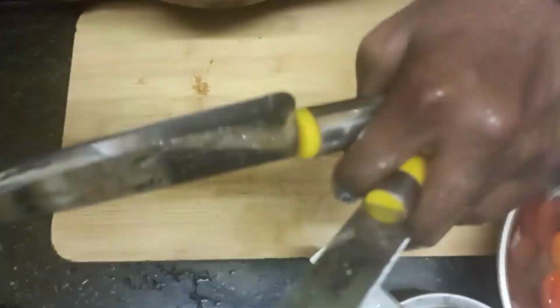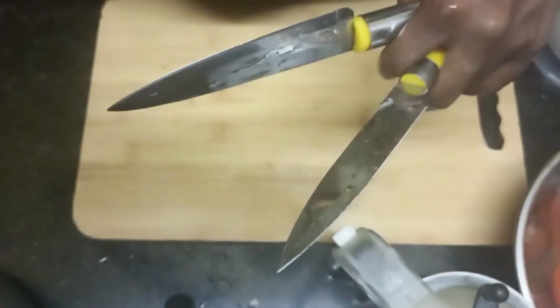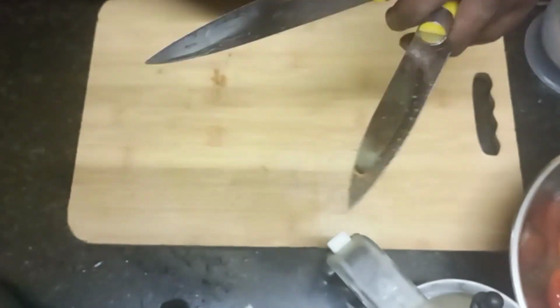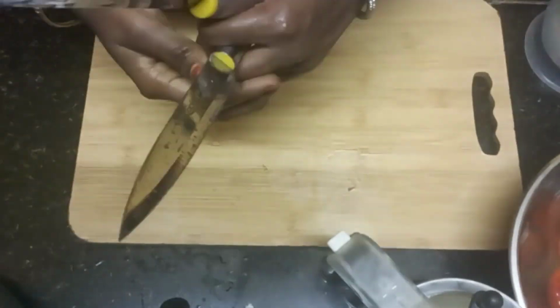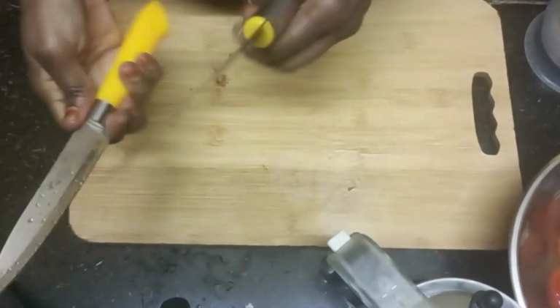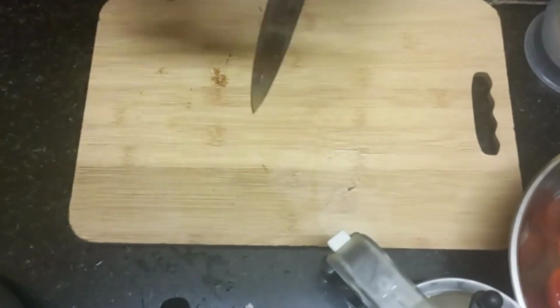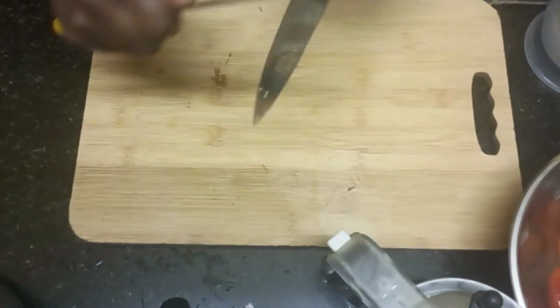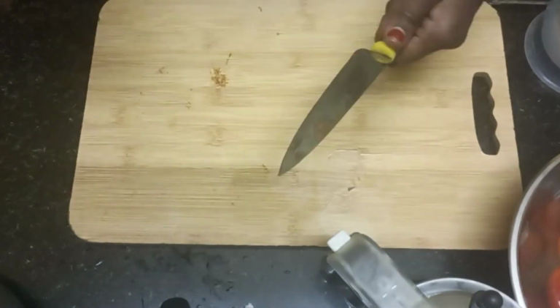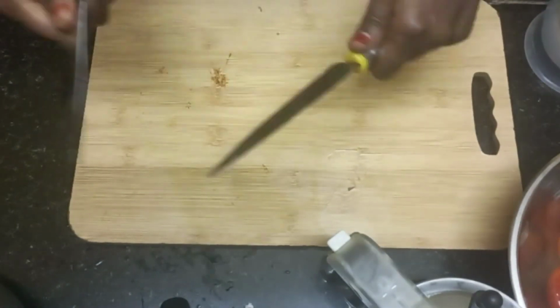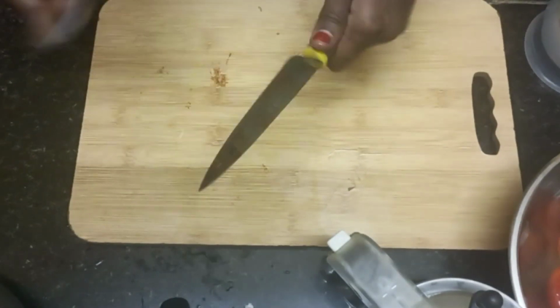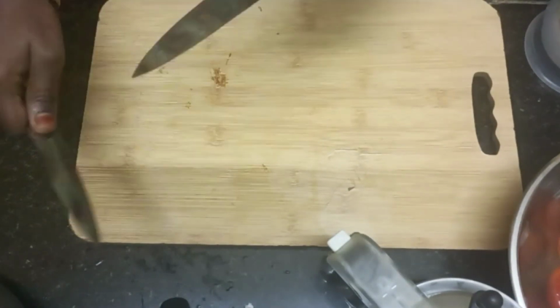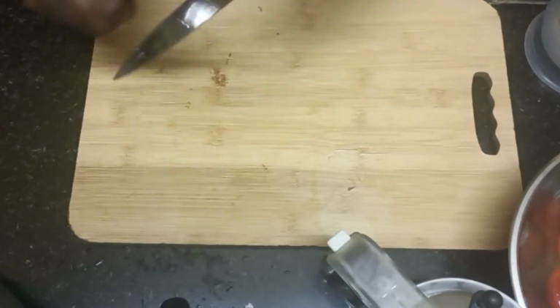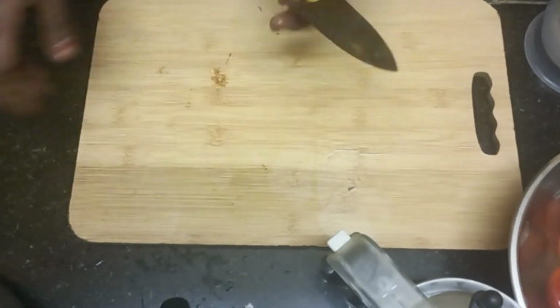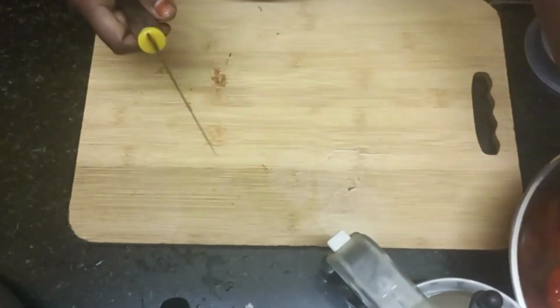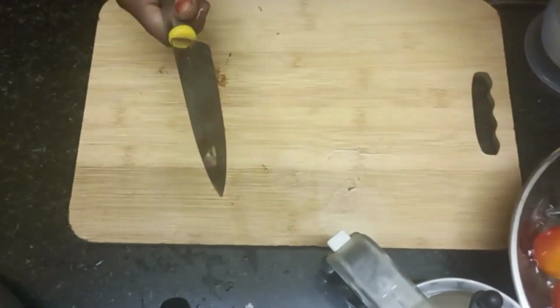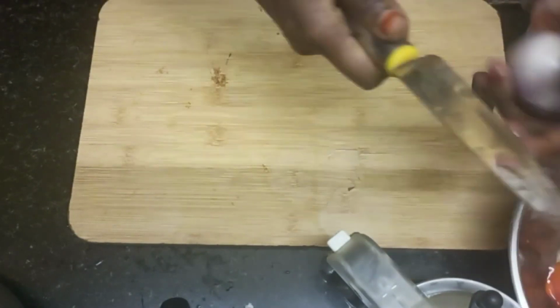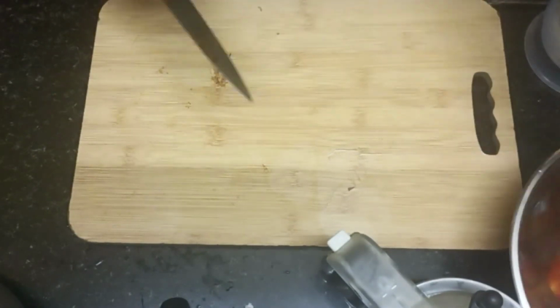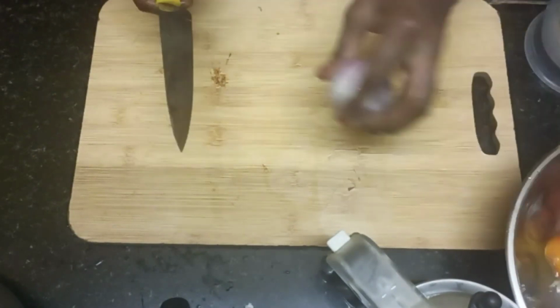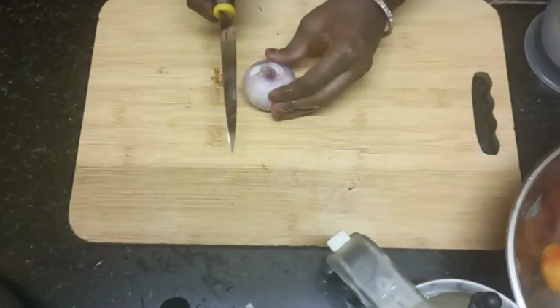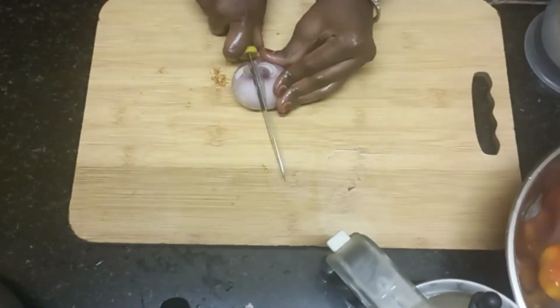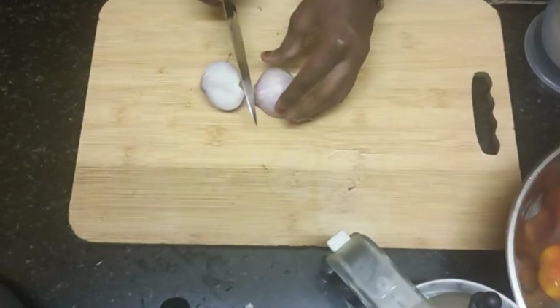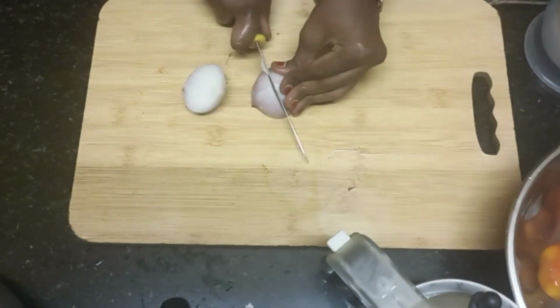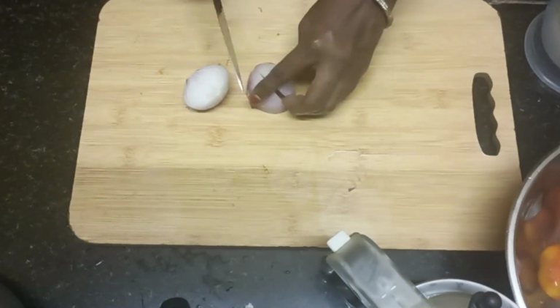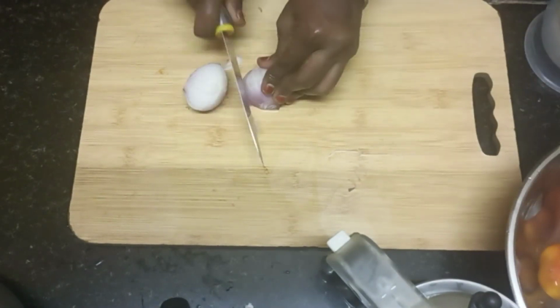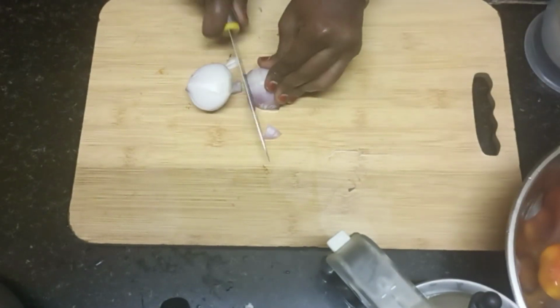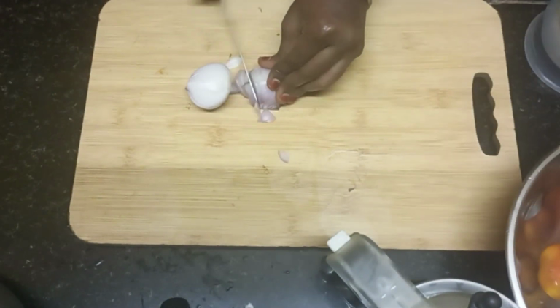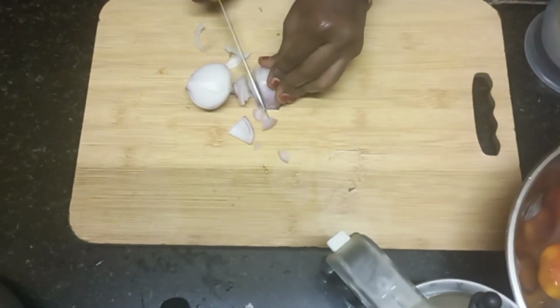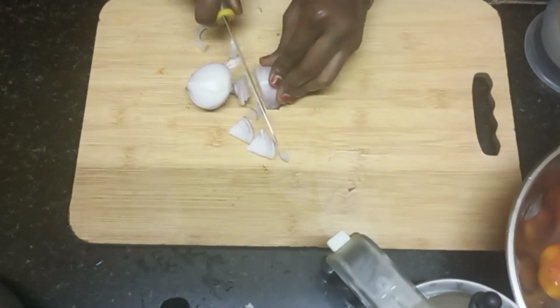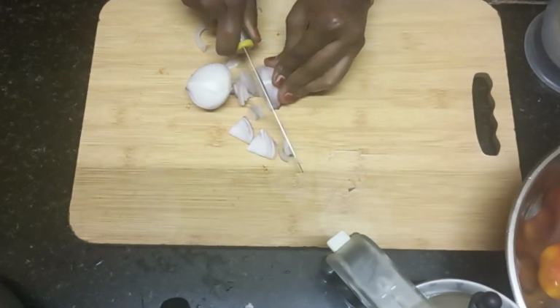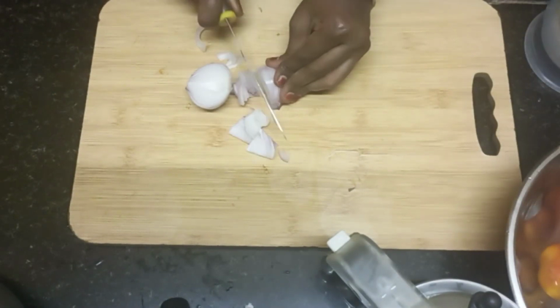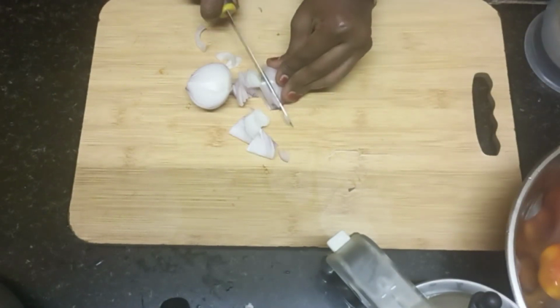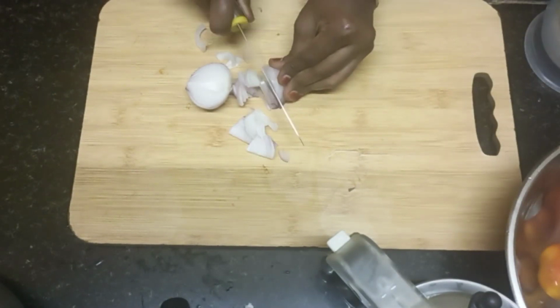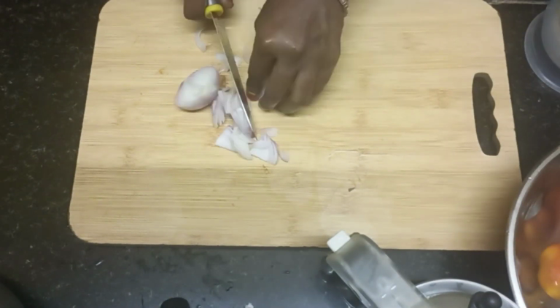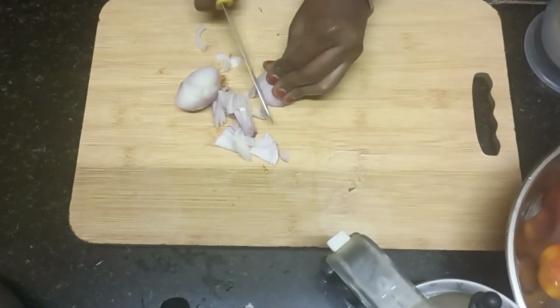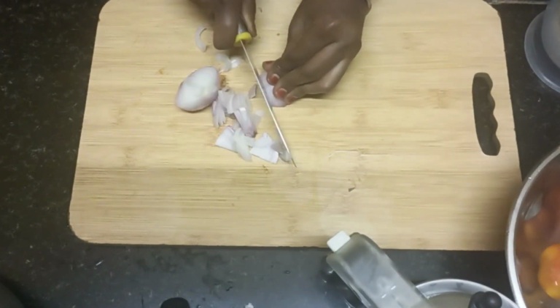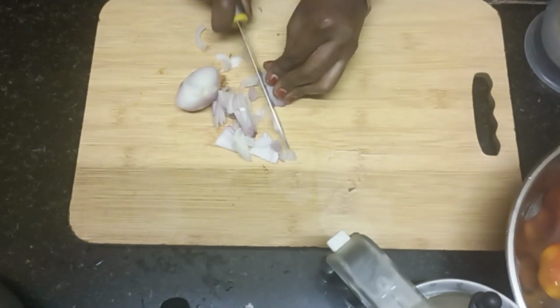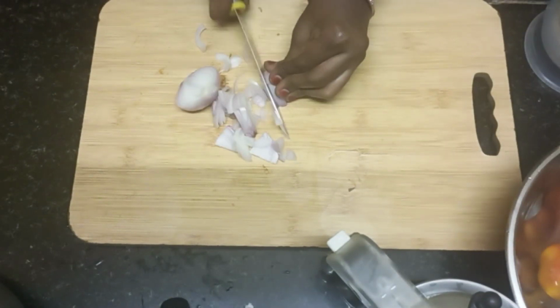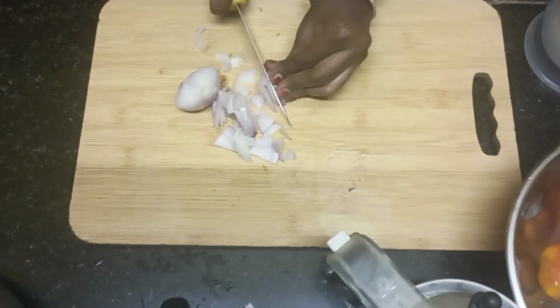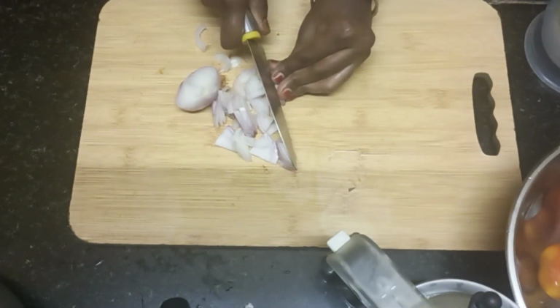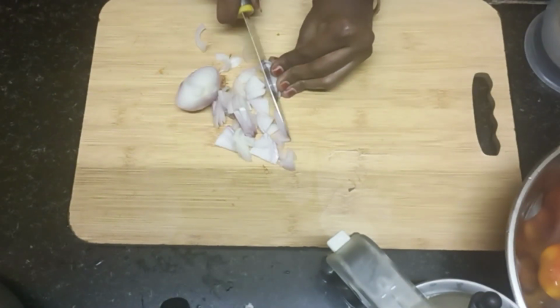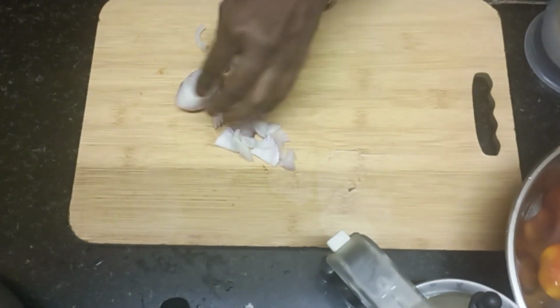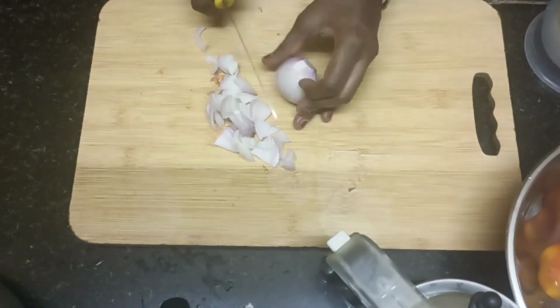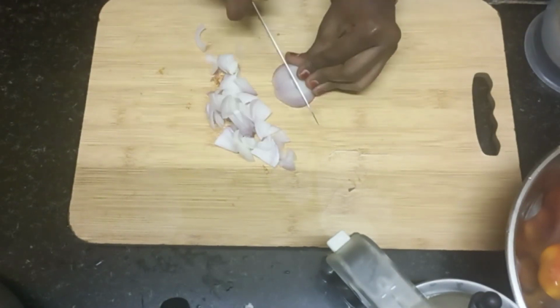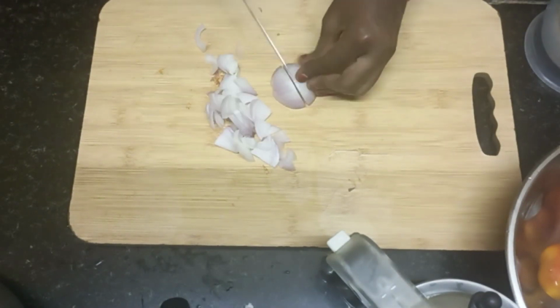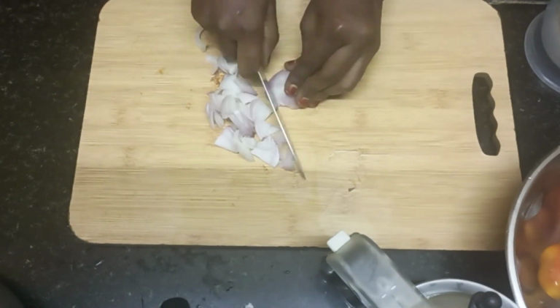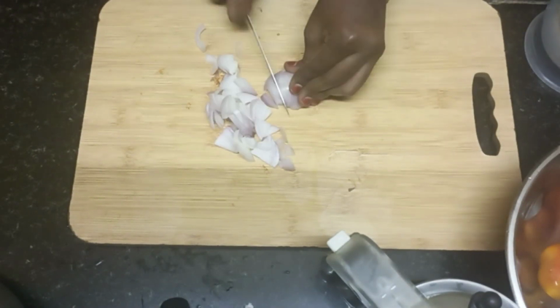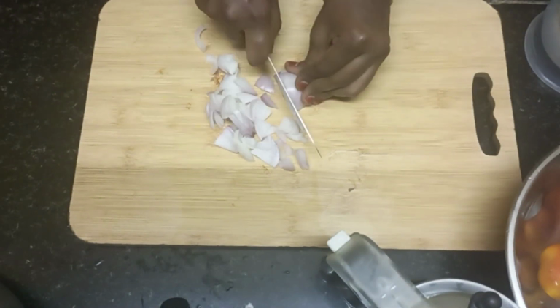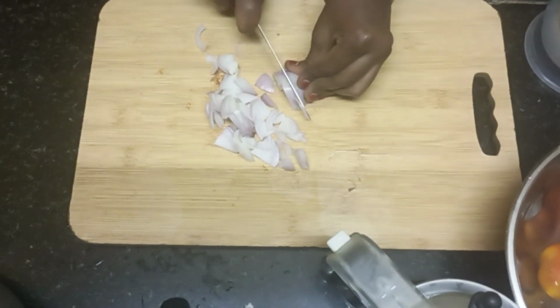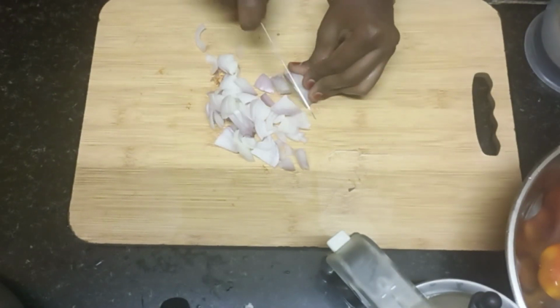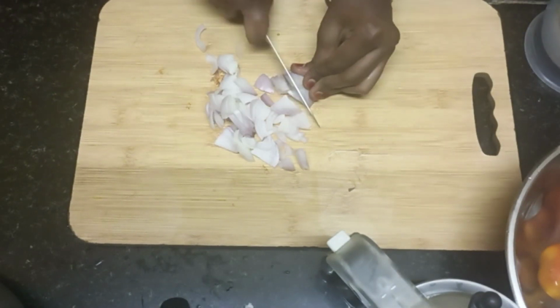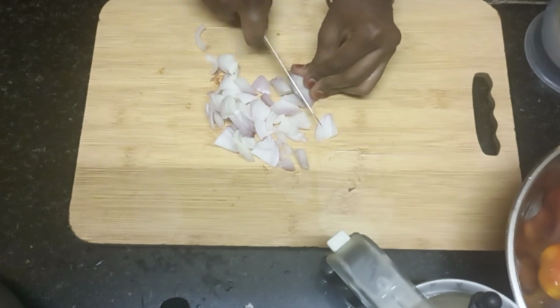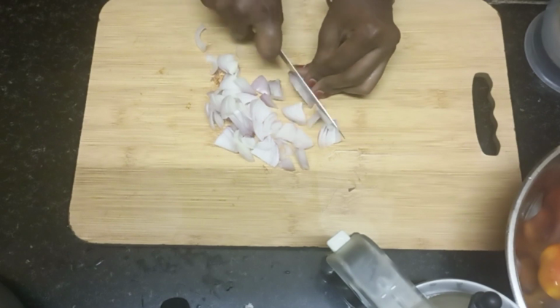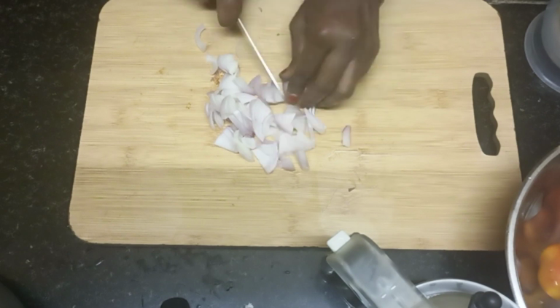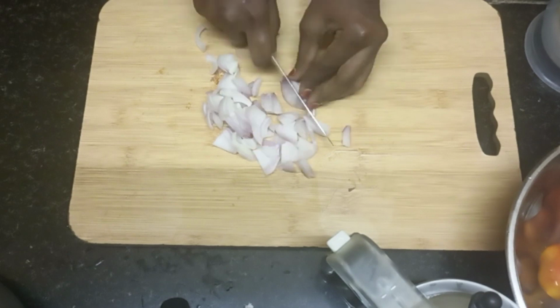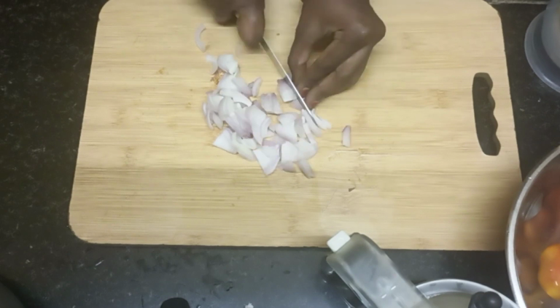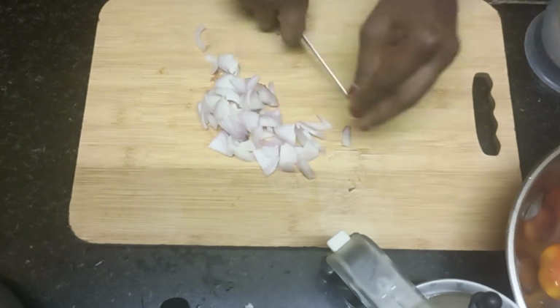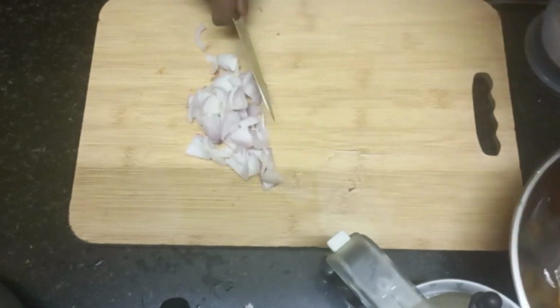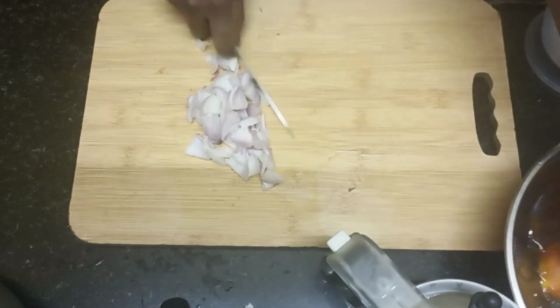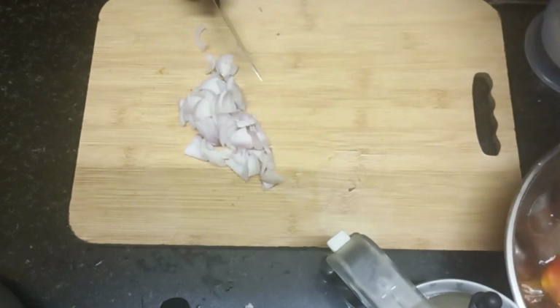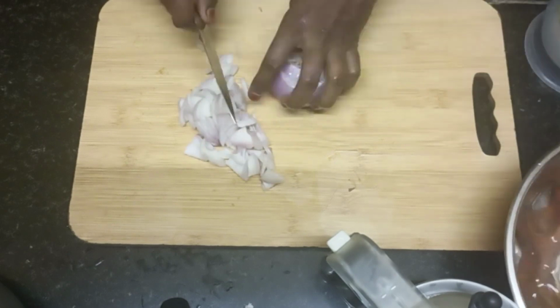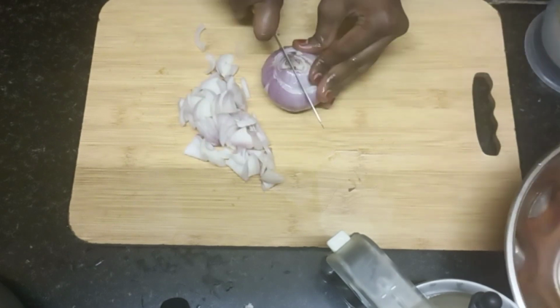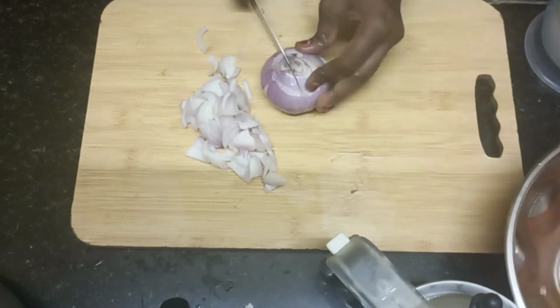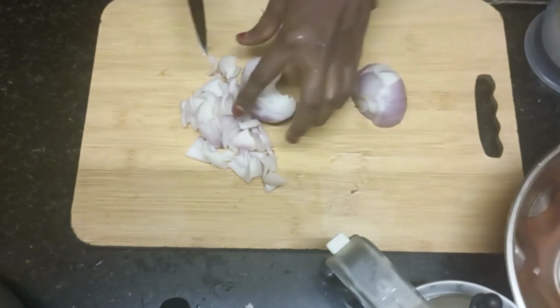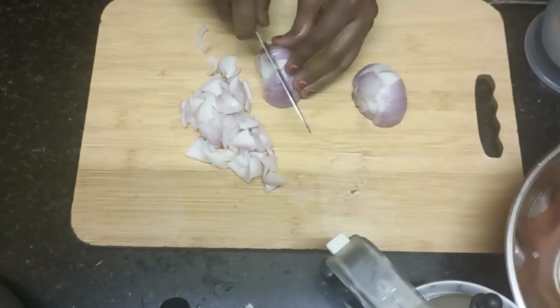Hi guys, we are going to show you how to do the chicken columbus episode. It's easy to eat and it's just about 20 minutes.